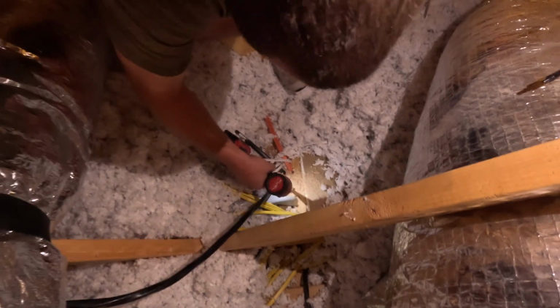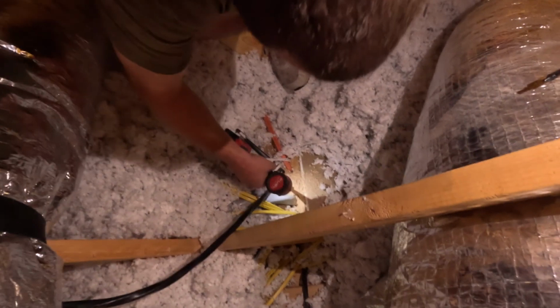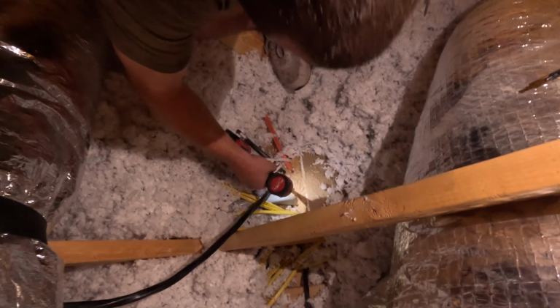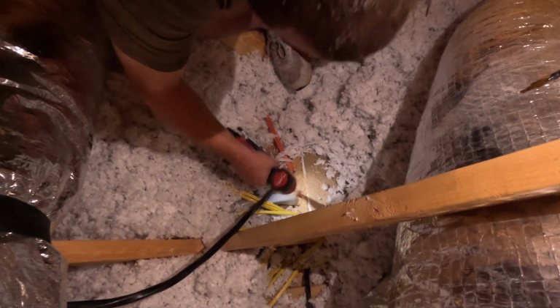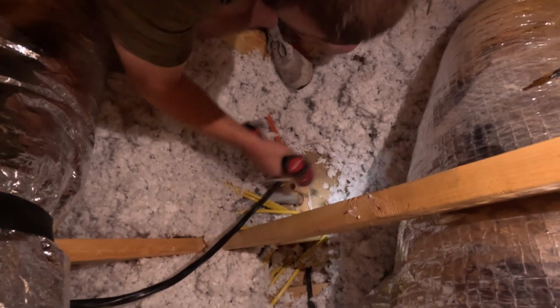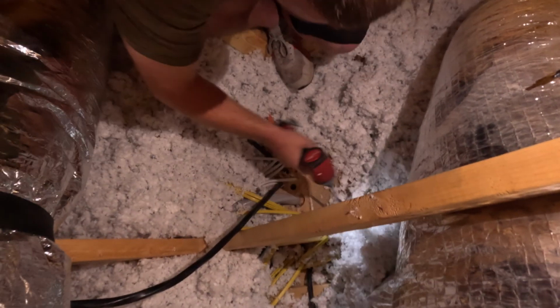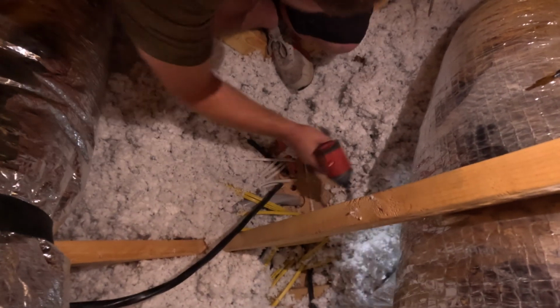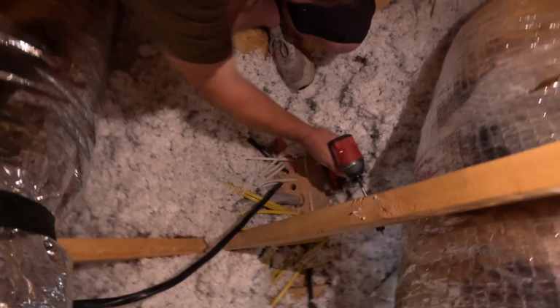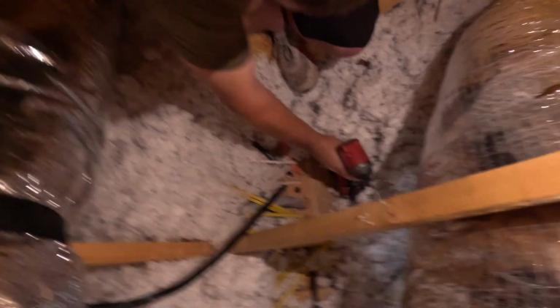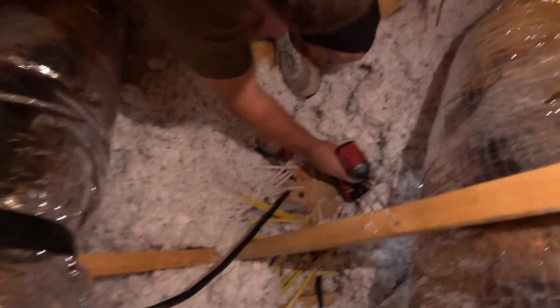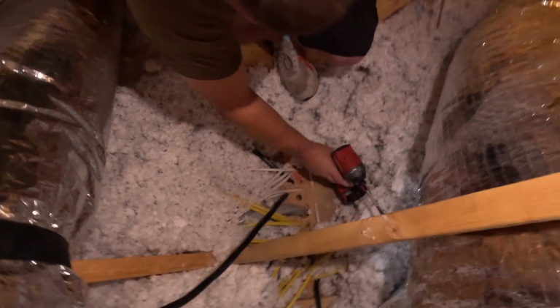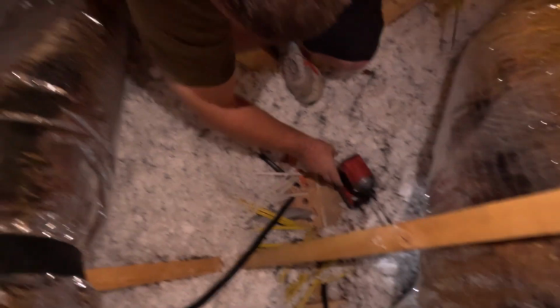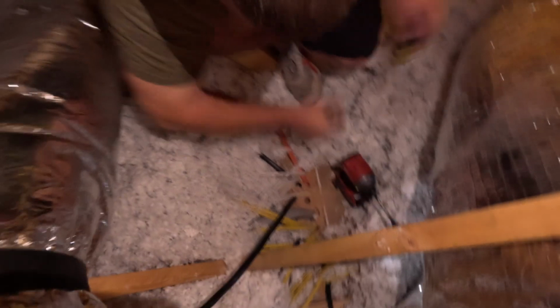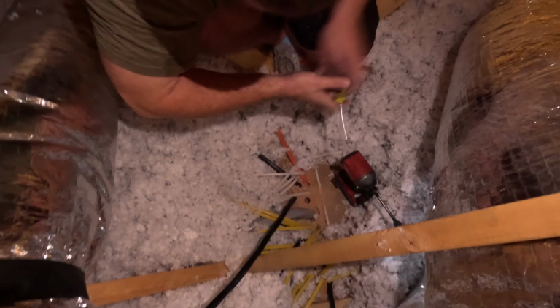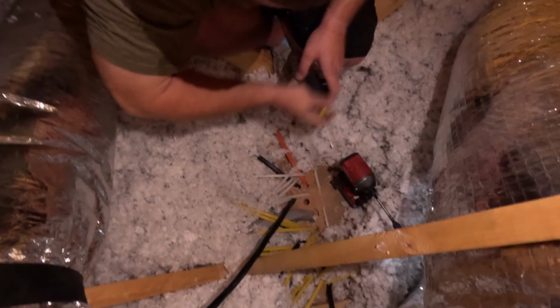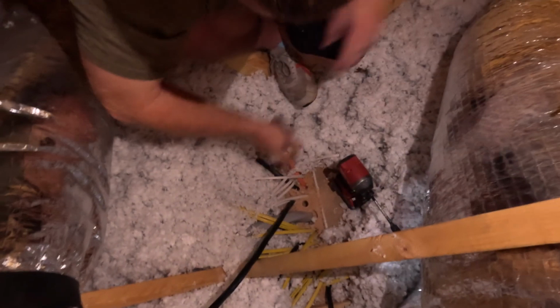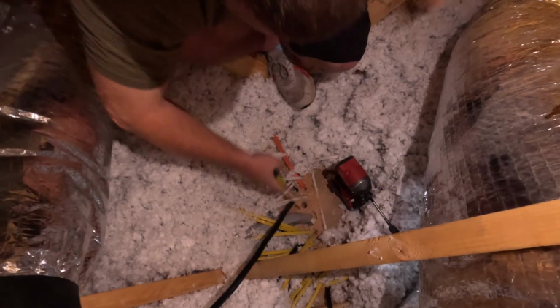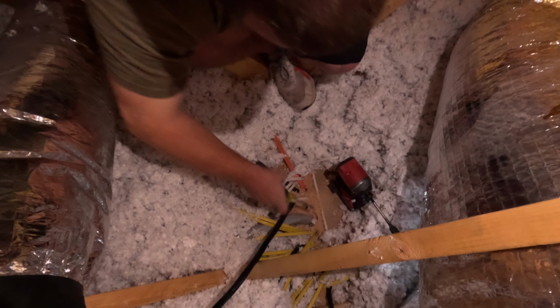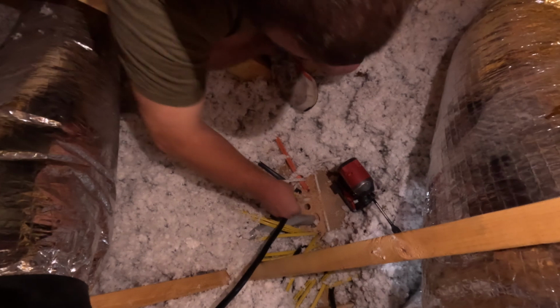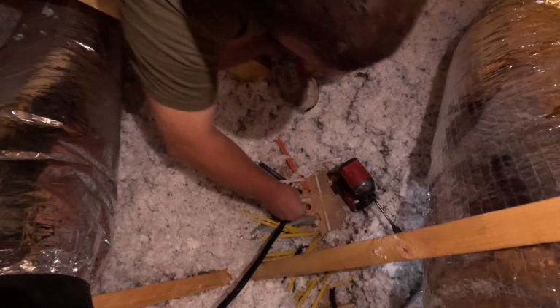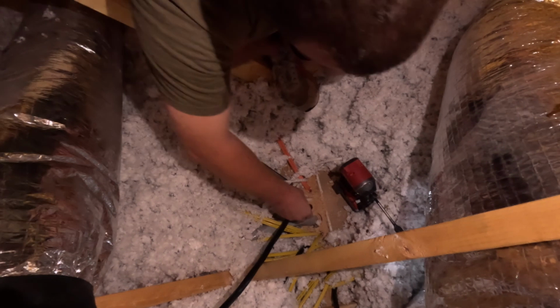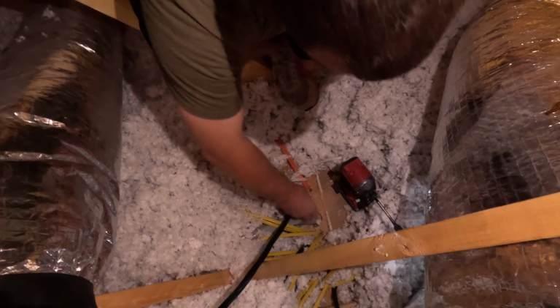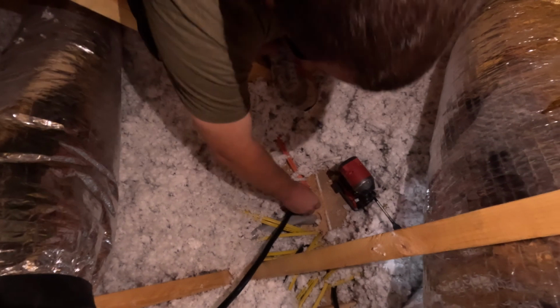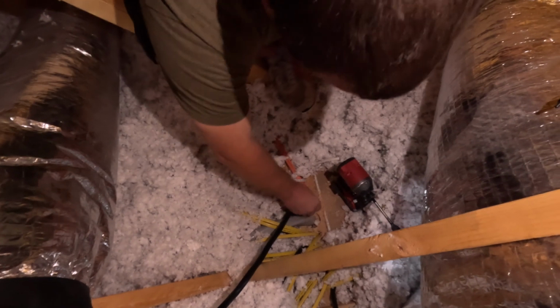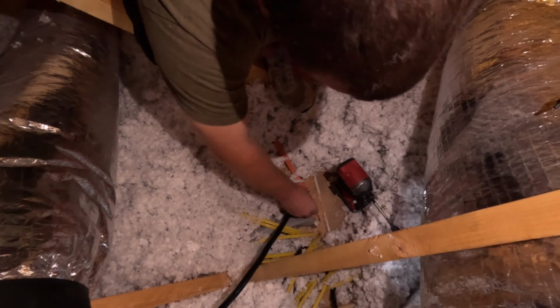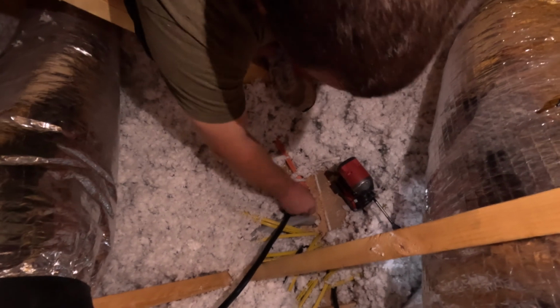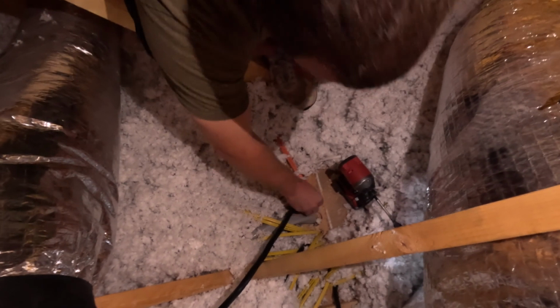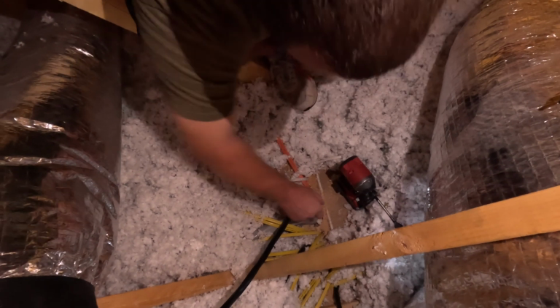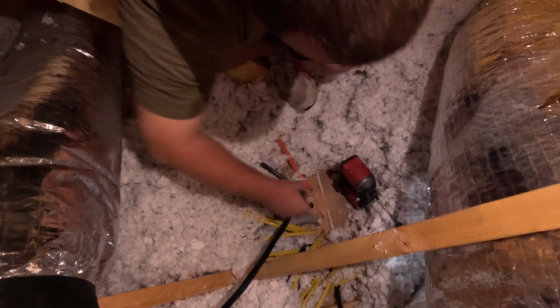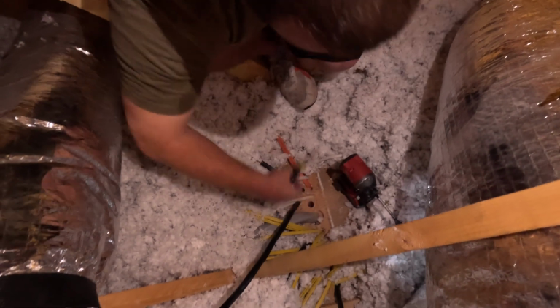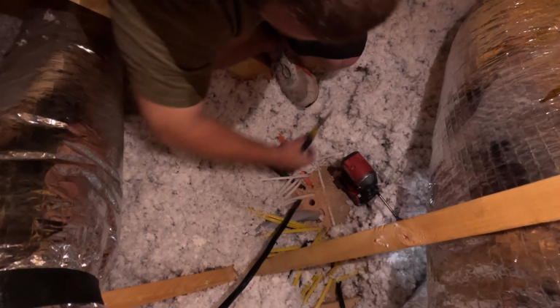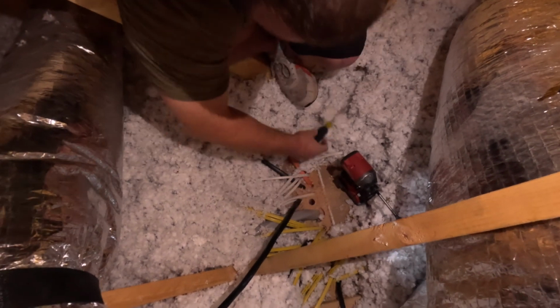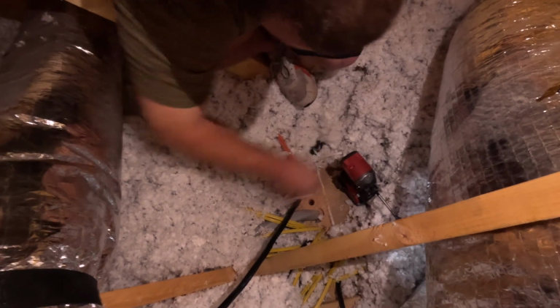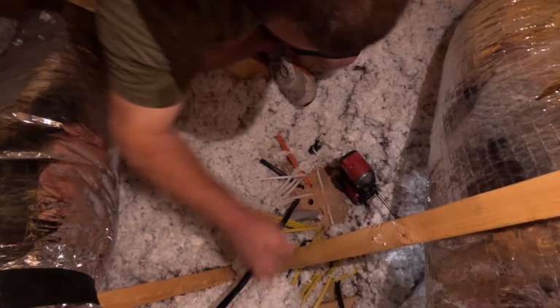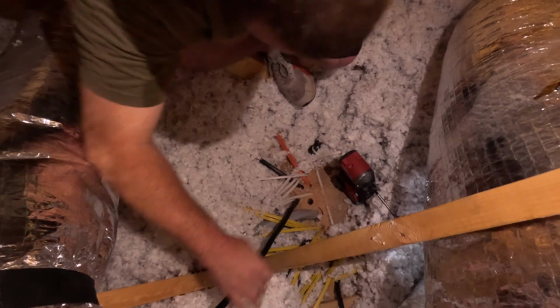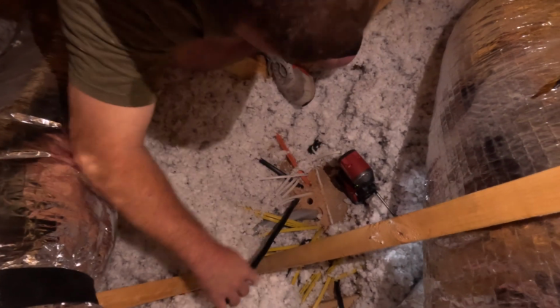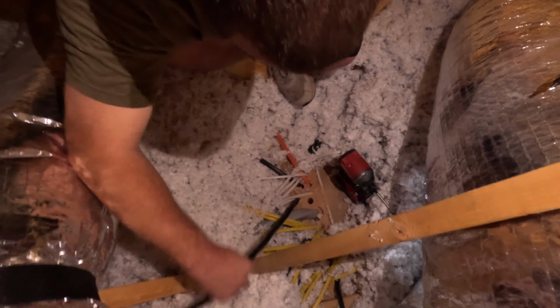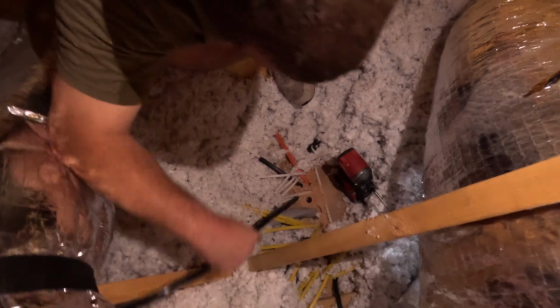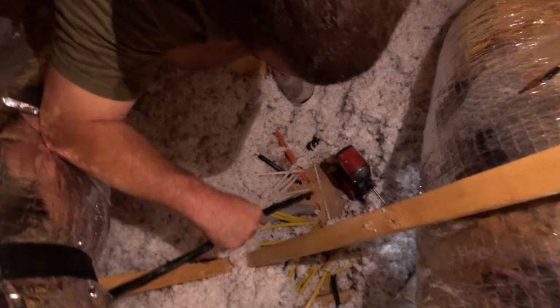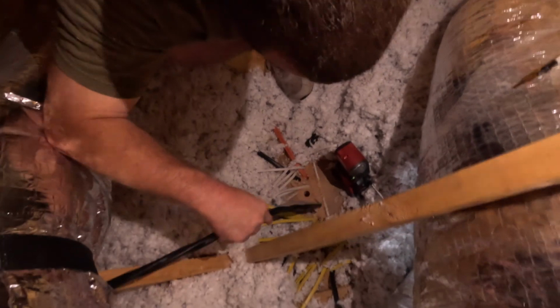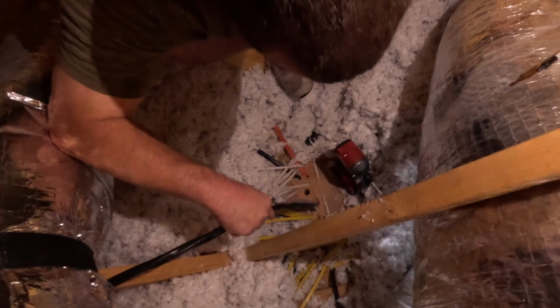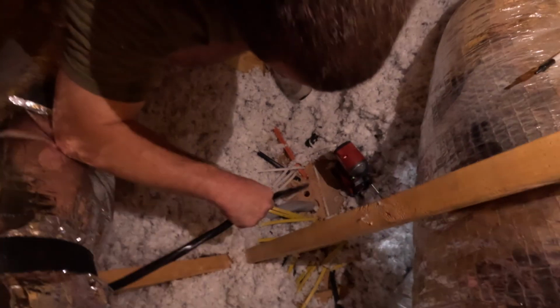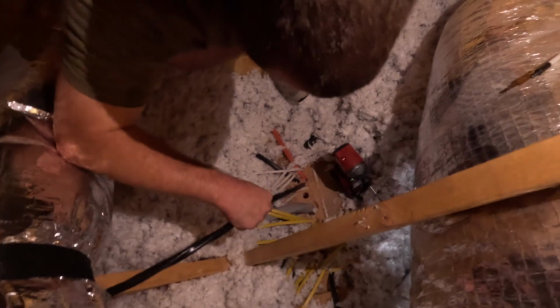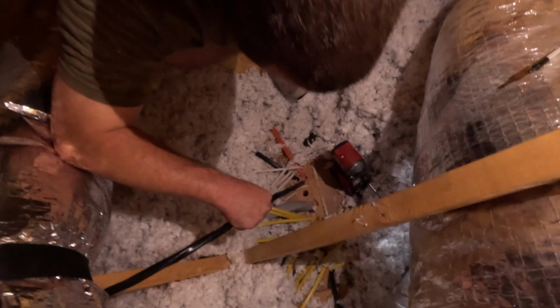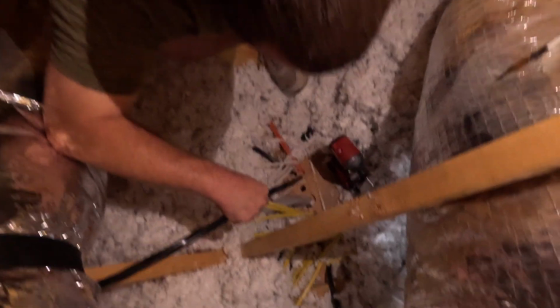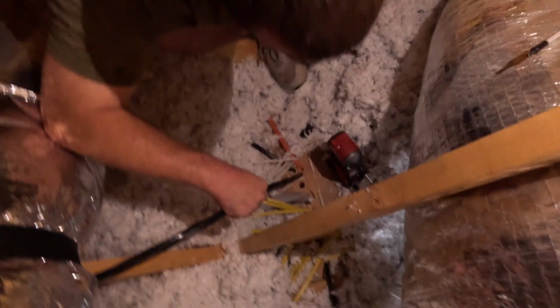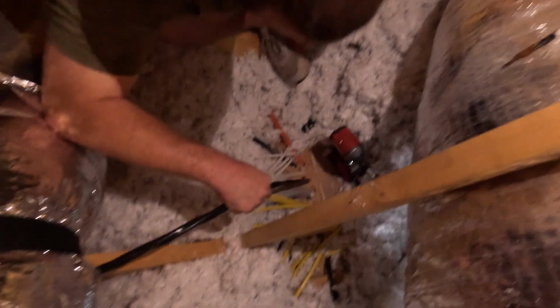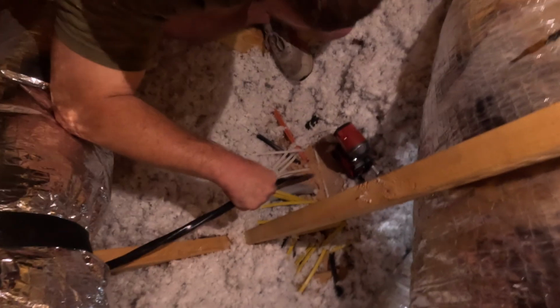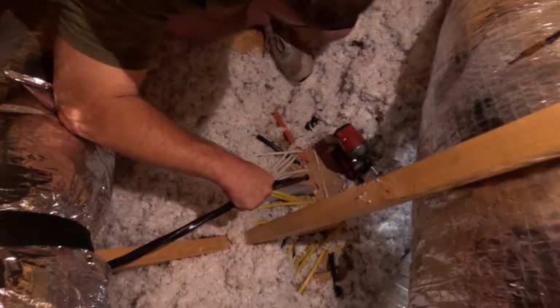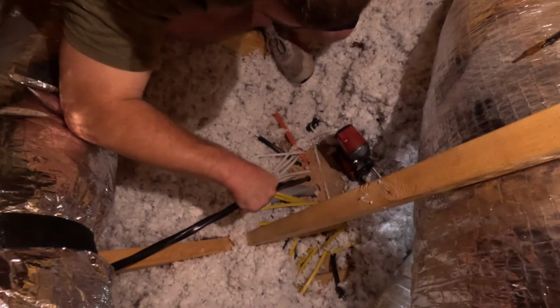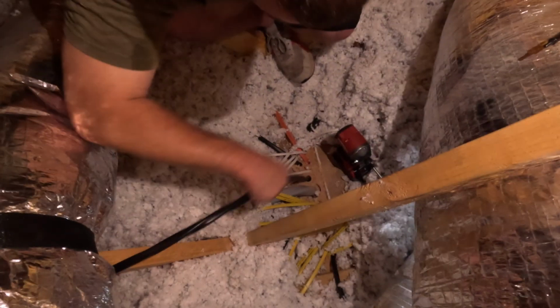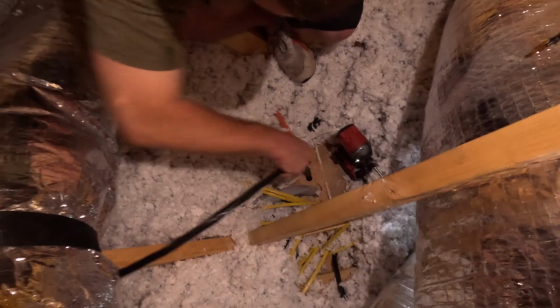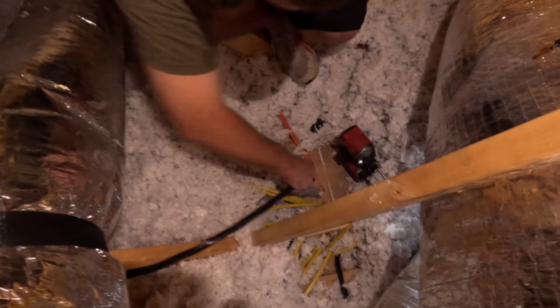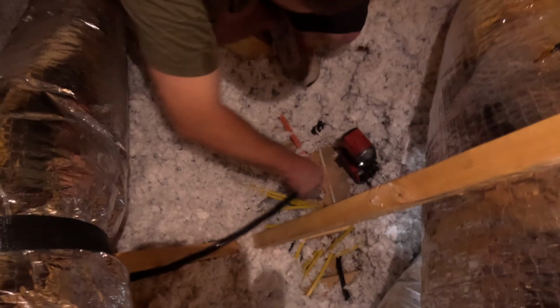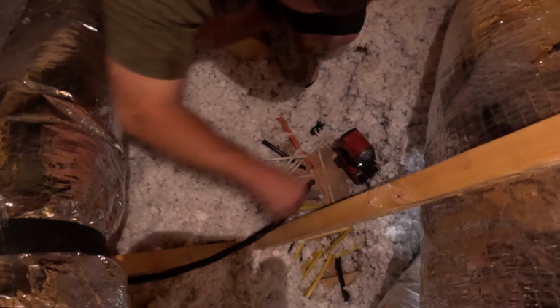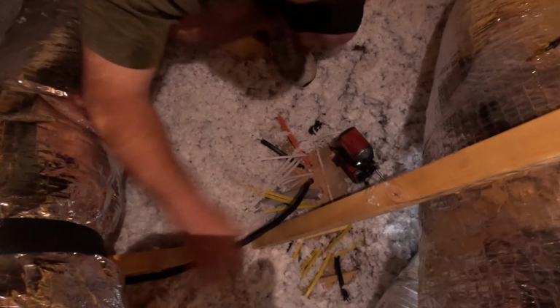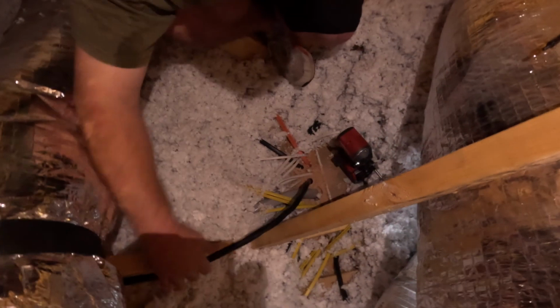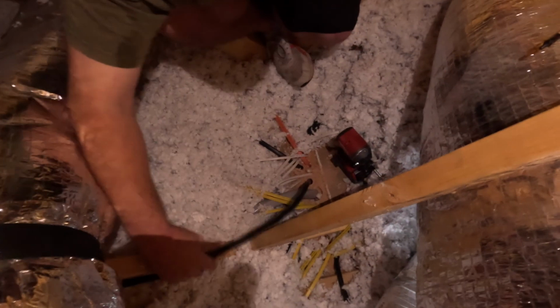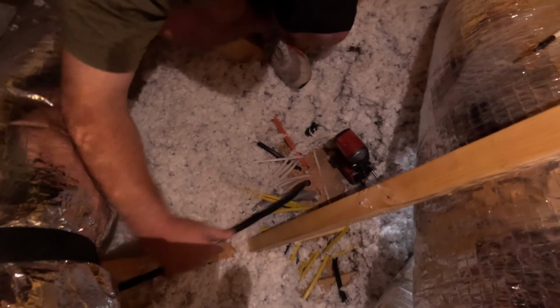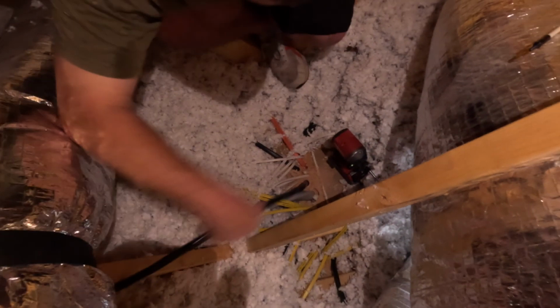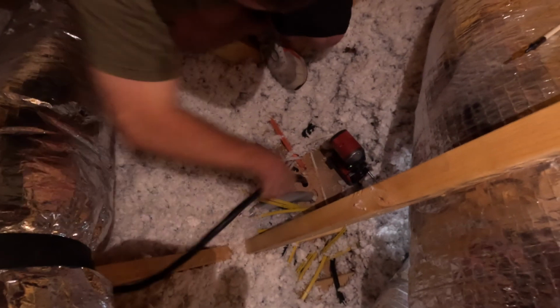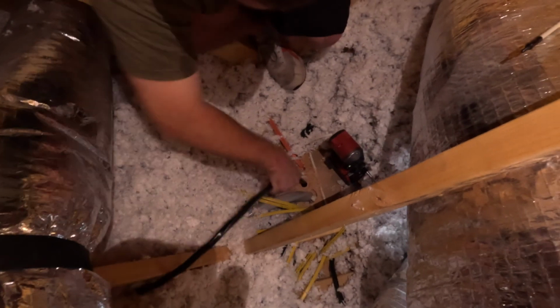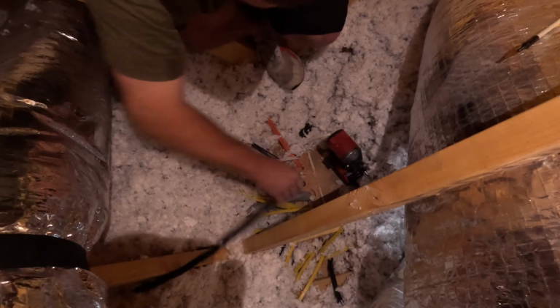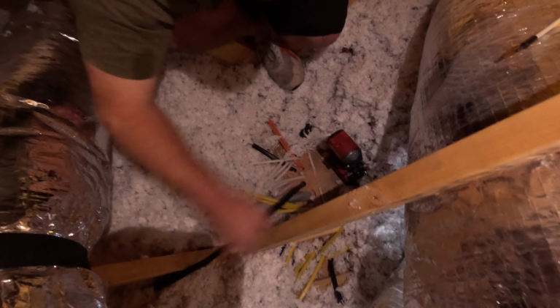Well, nothing blew up, so that's good. Yeah, that's the goal — nothing blows up.